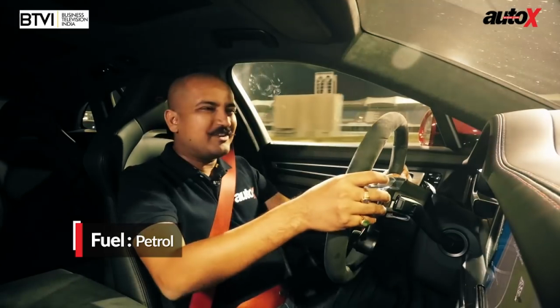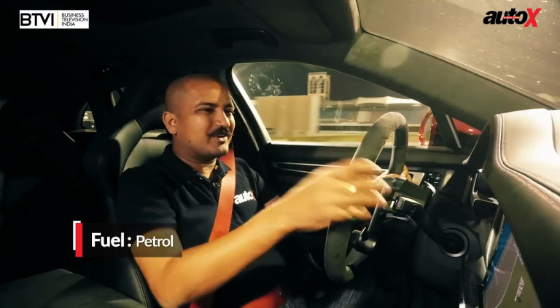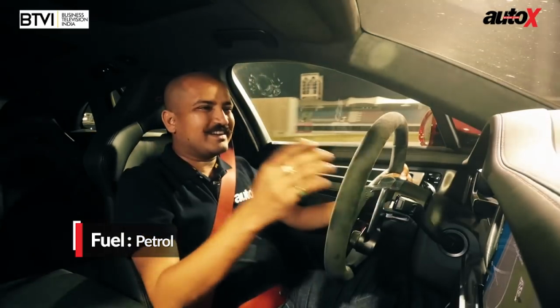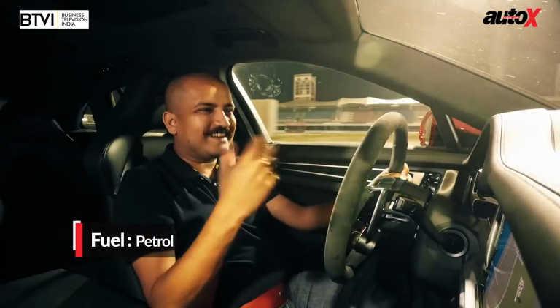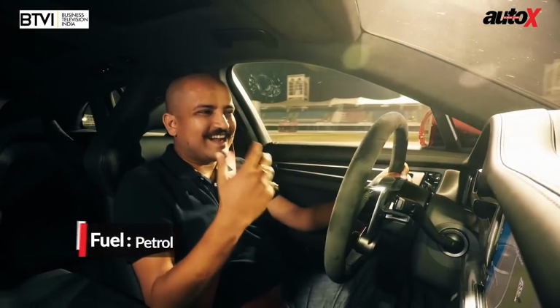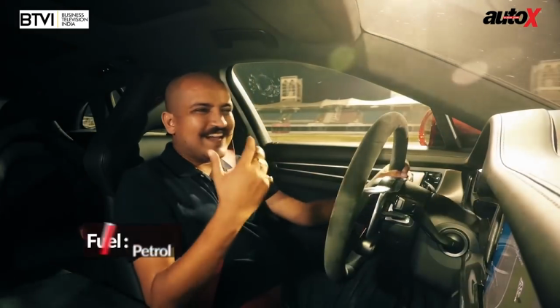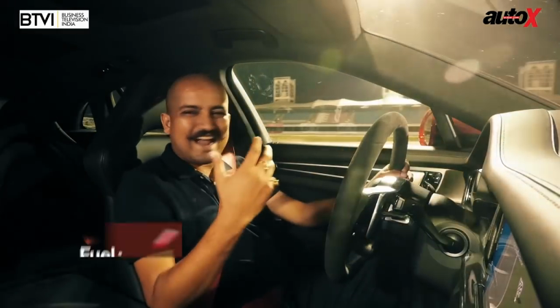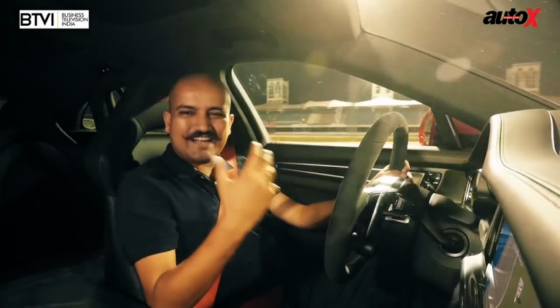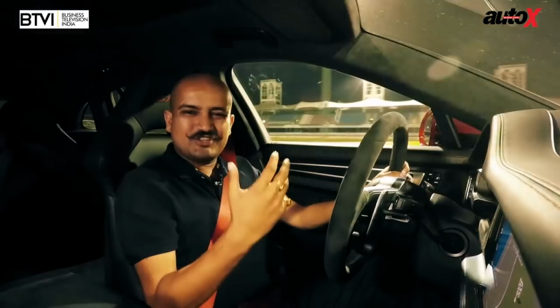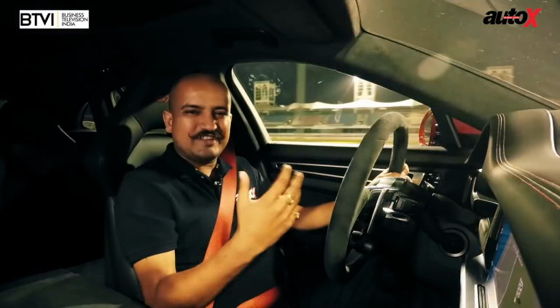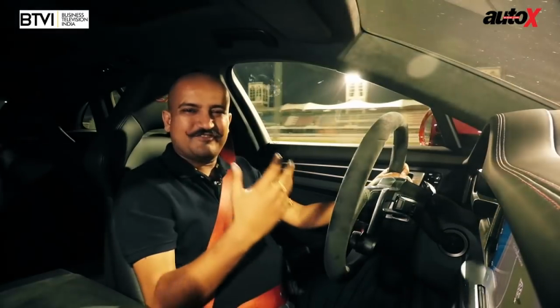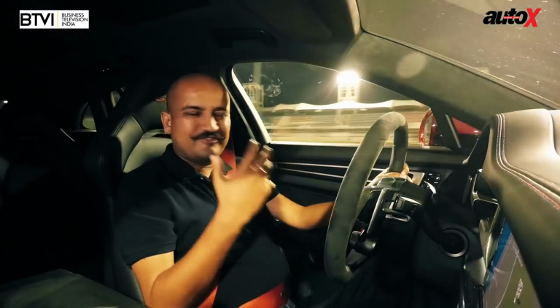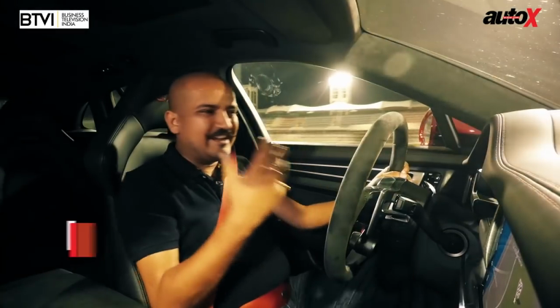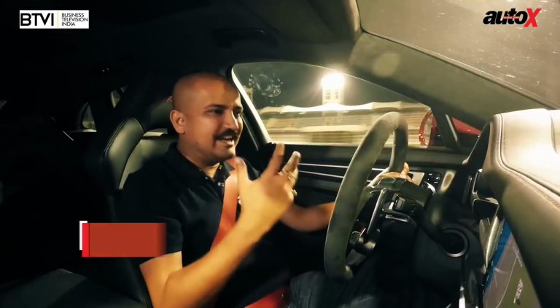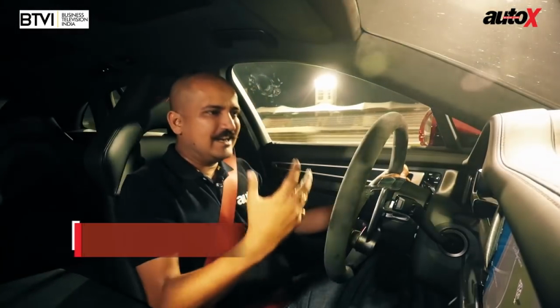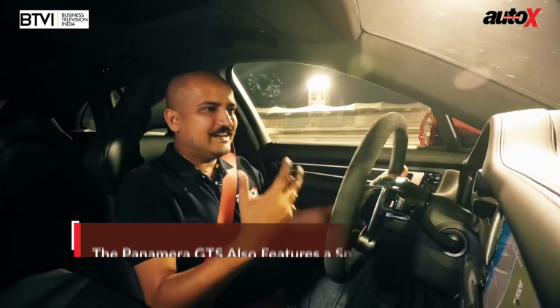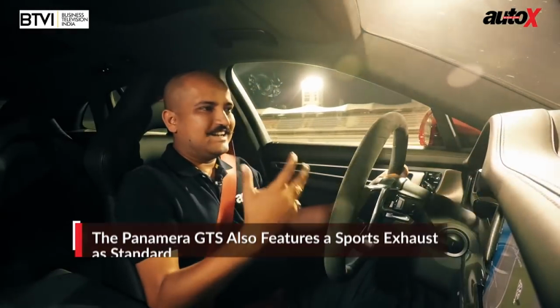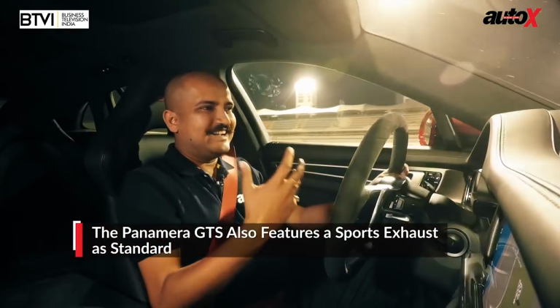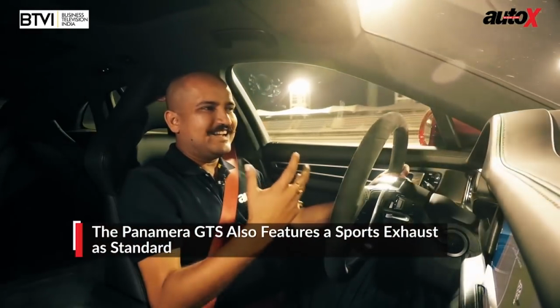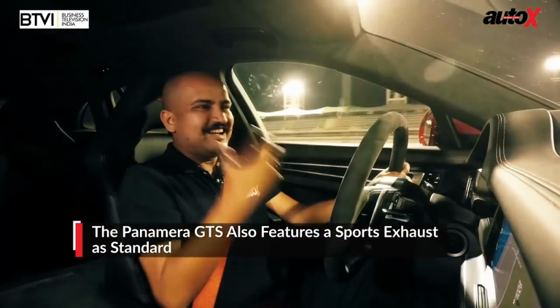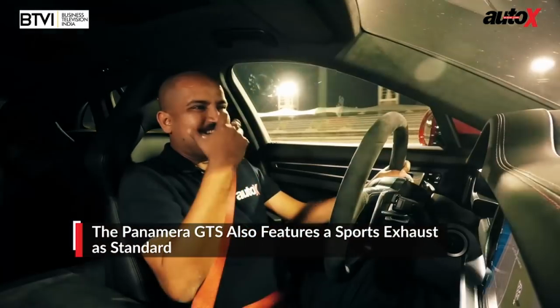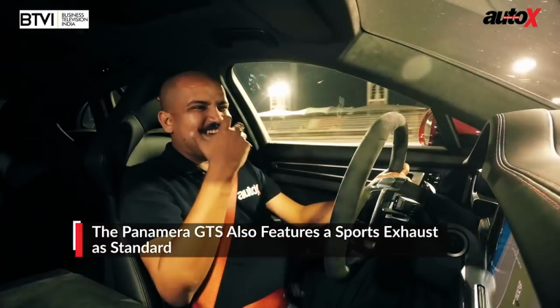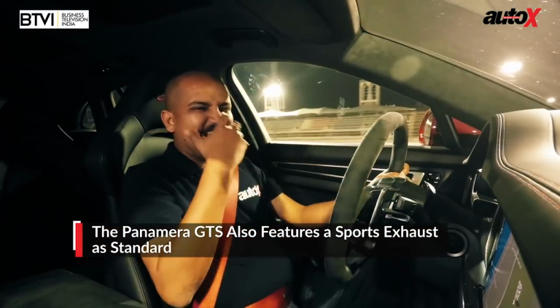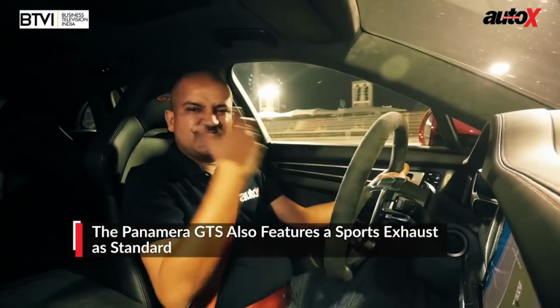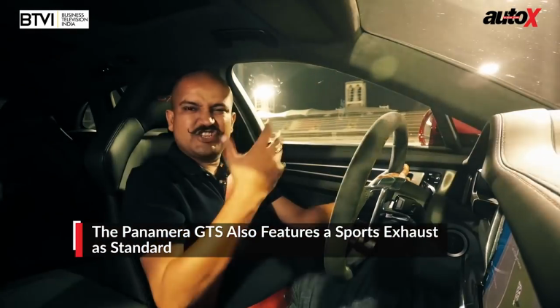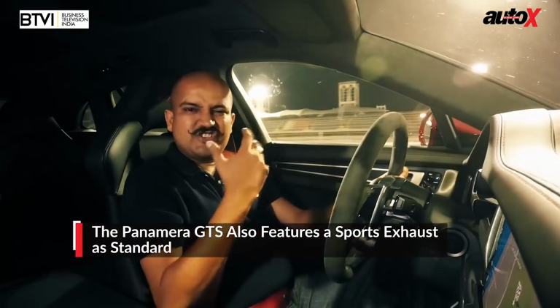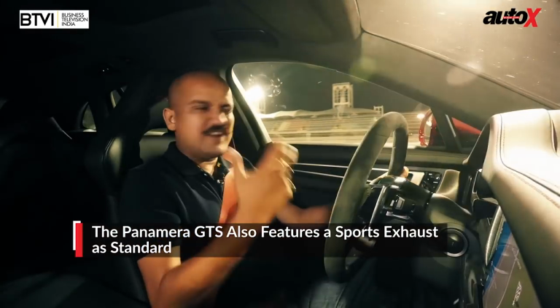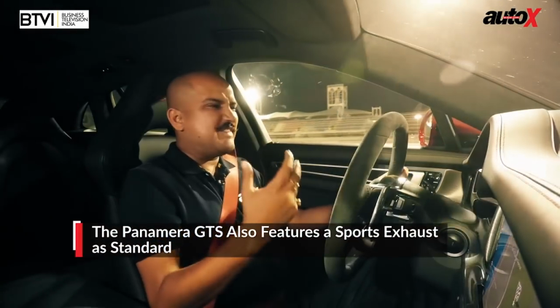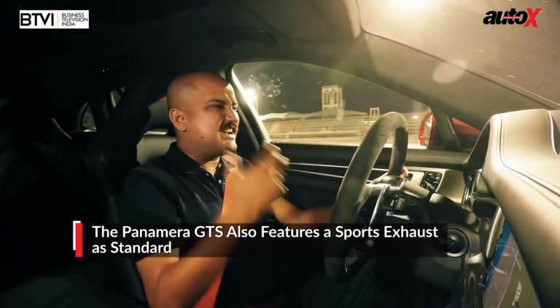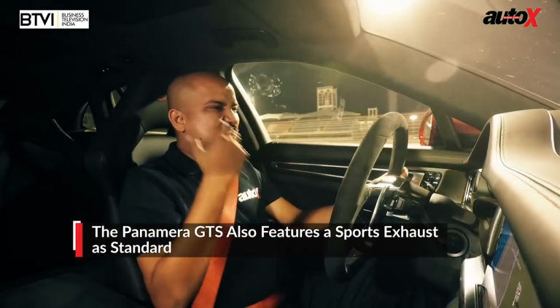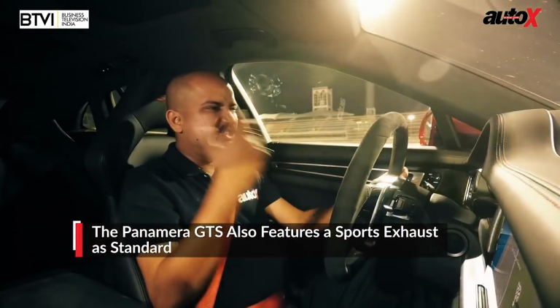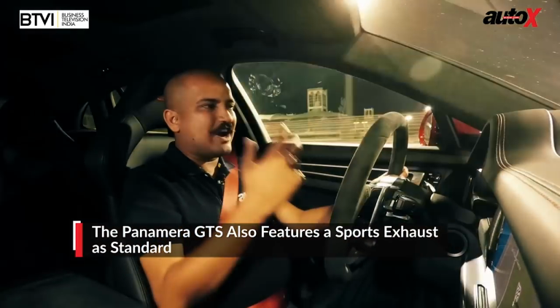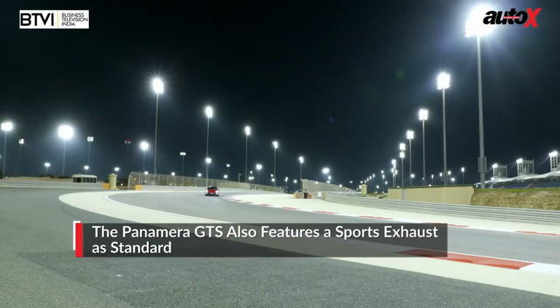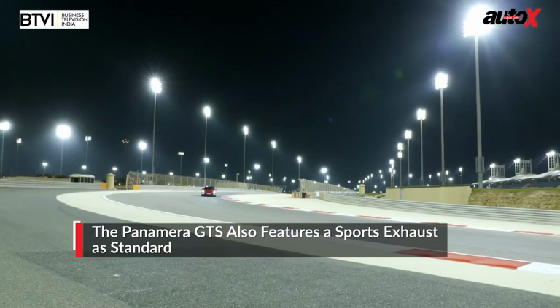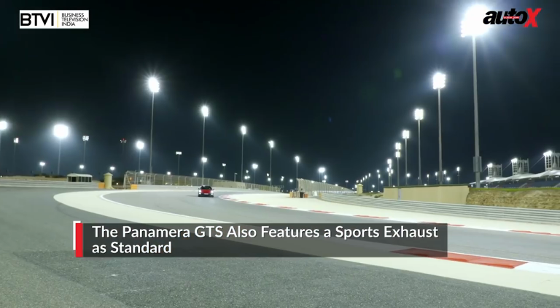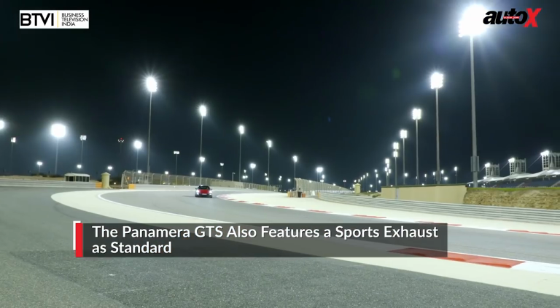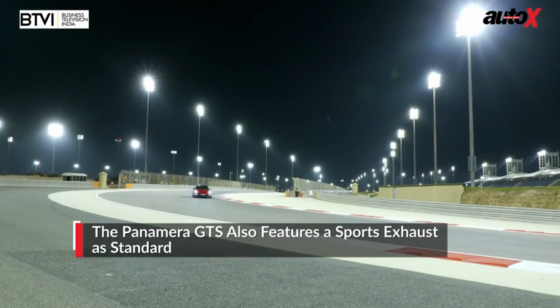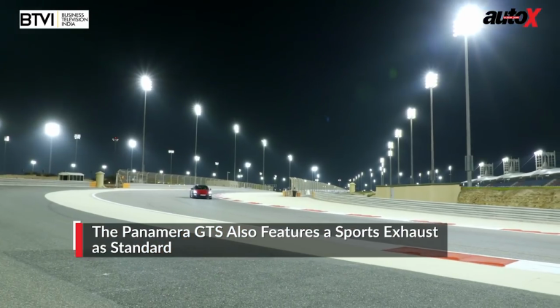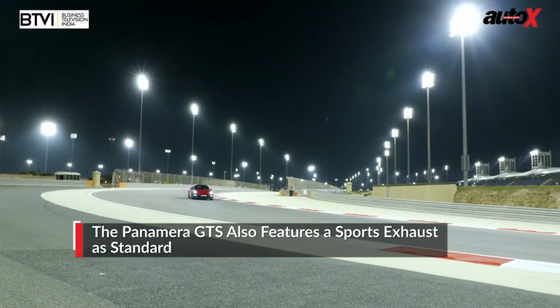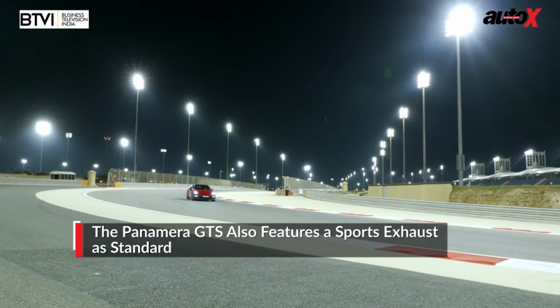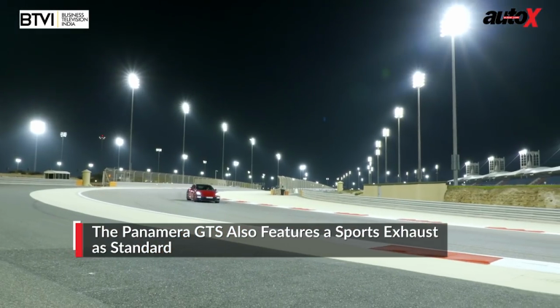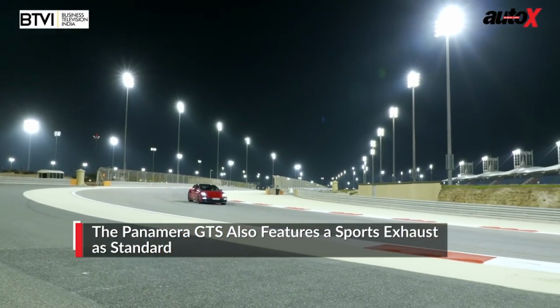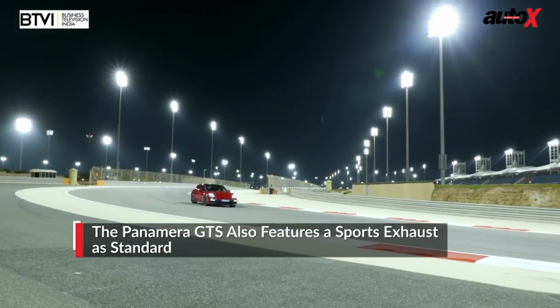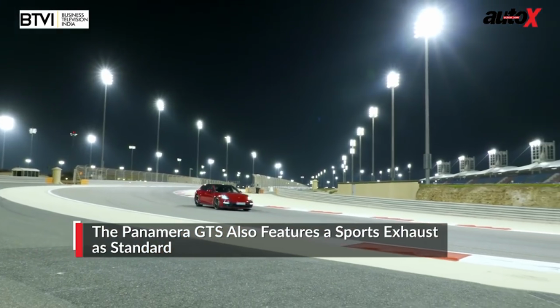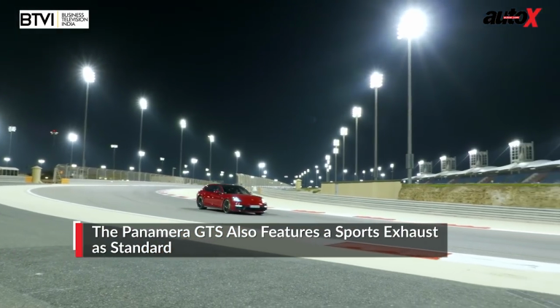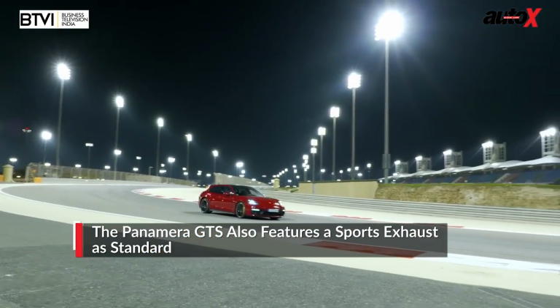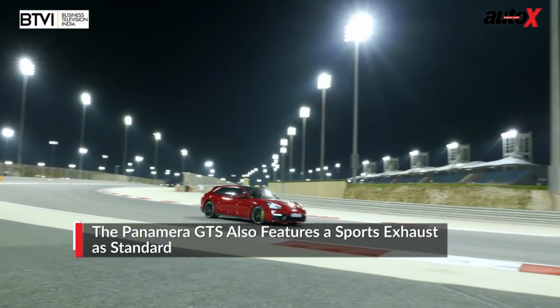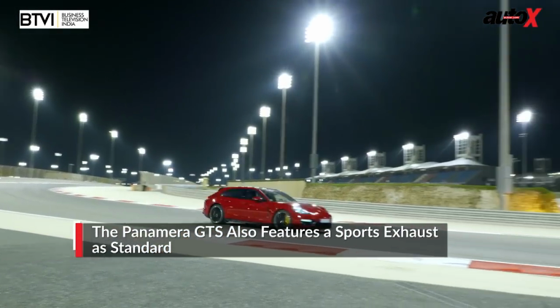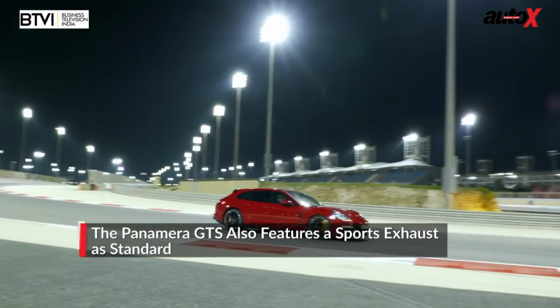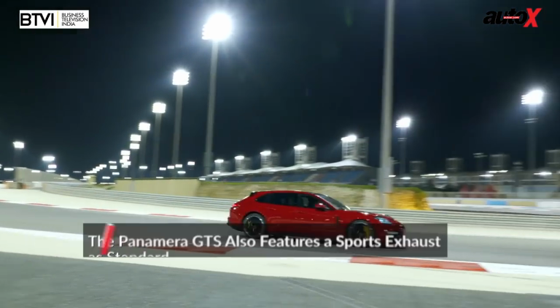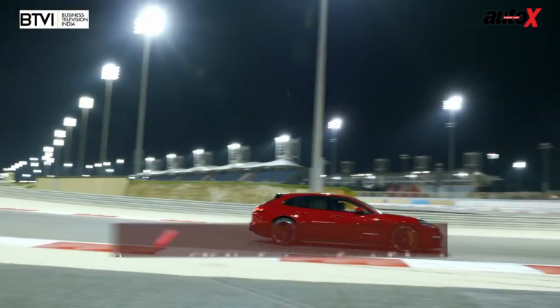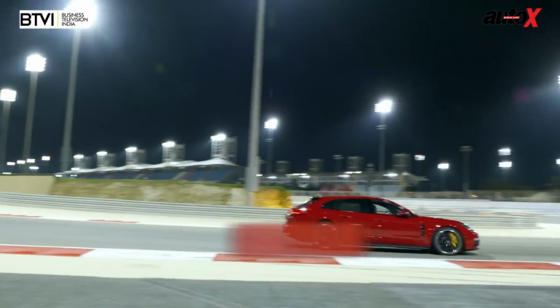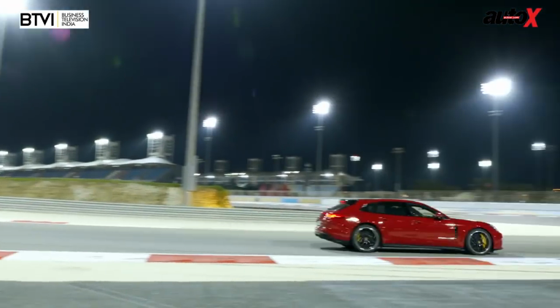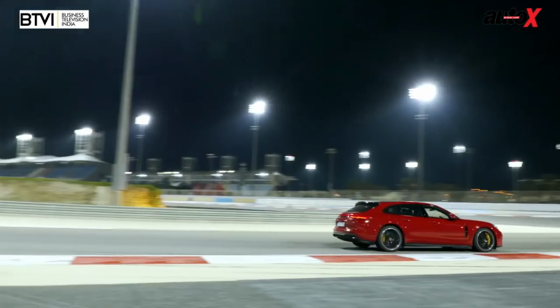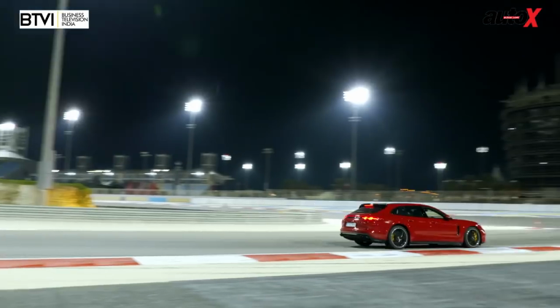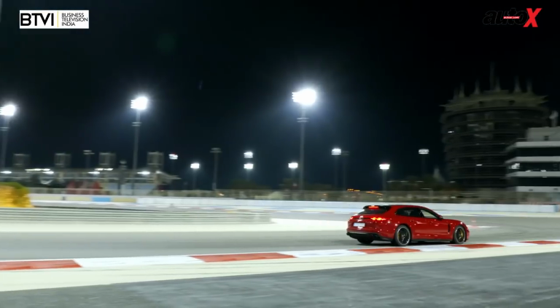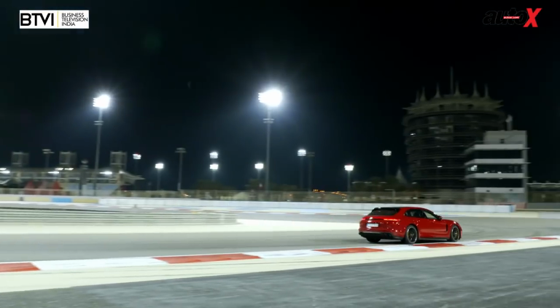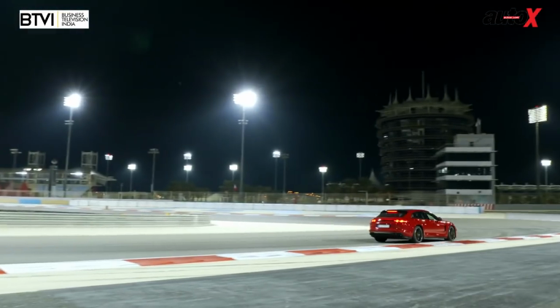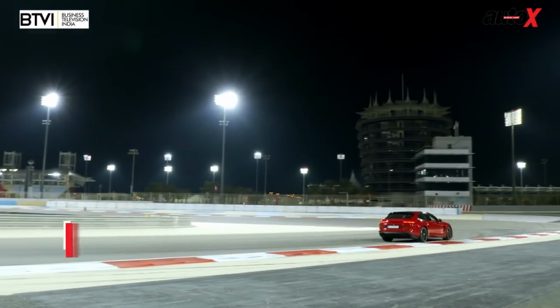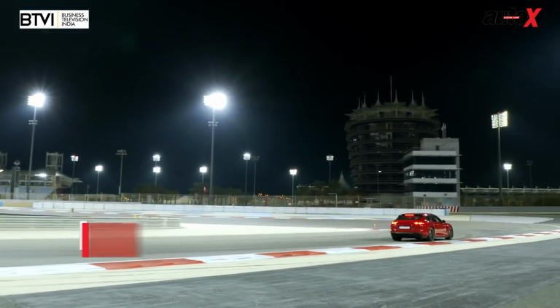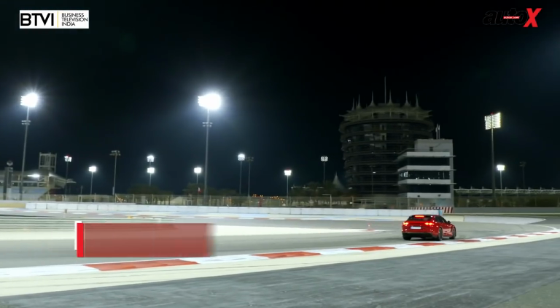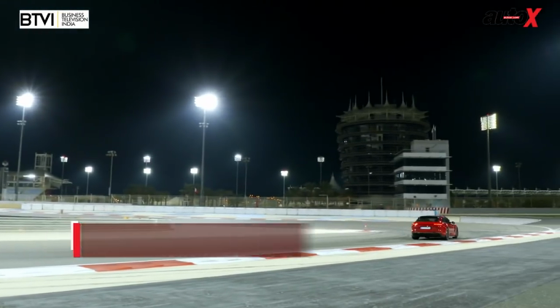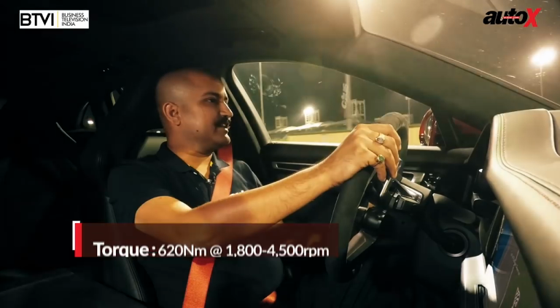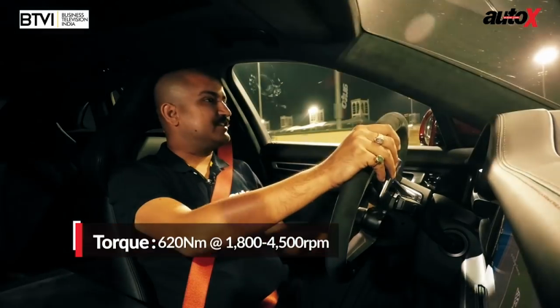The 8-speed double-clutch PDK gearbox works really, really well and I love the sound it makes in Sport mode. You can actually feel the engine revving, growling, the pop-backs when you lift off. It's a great experience.